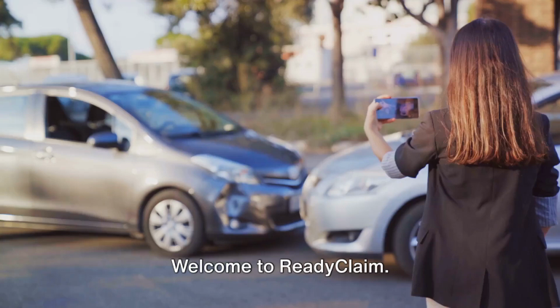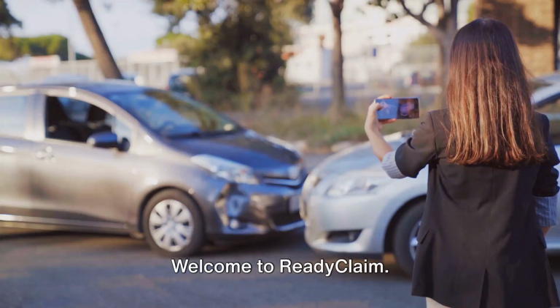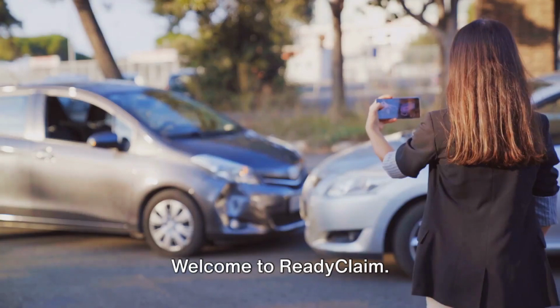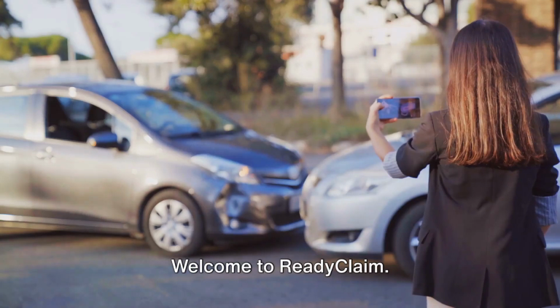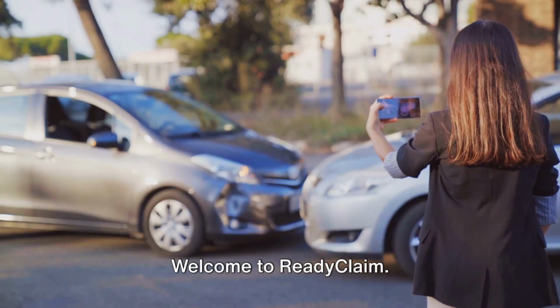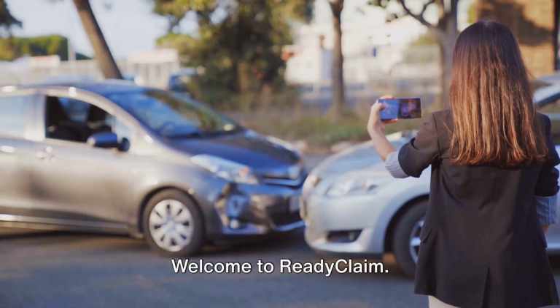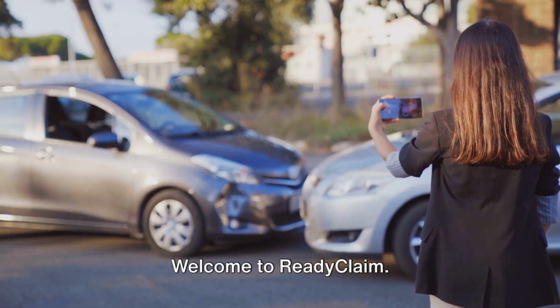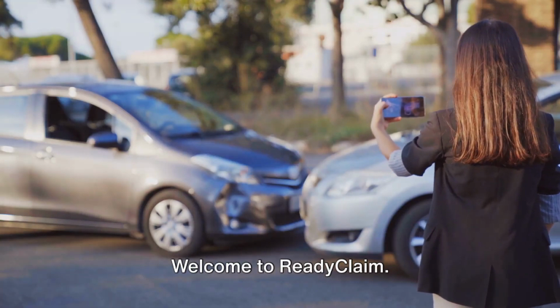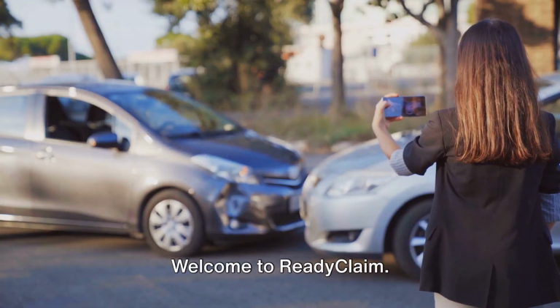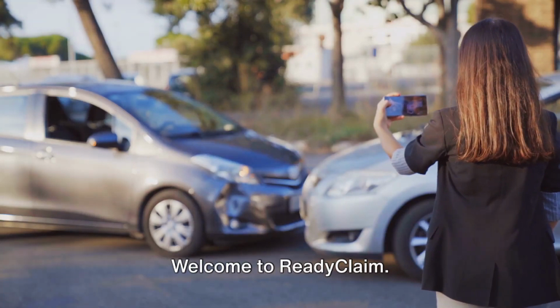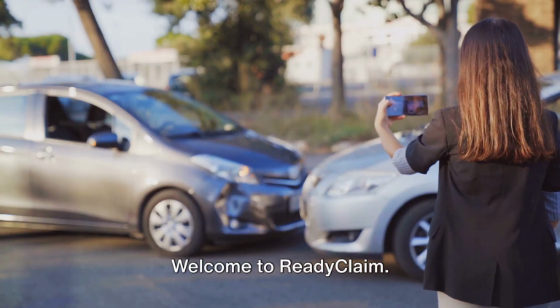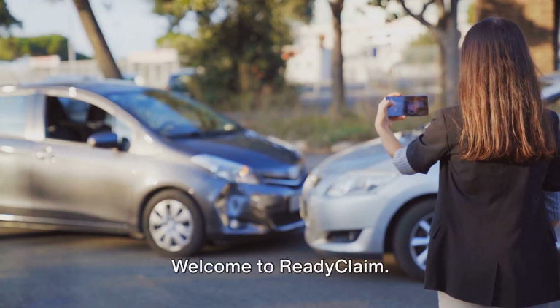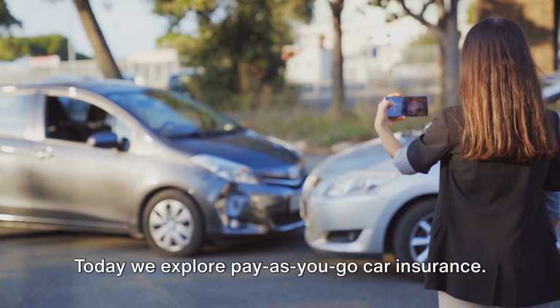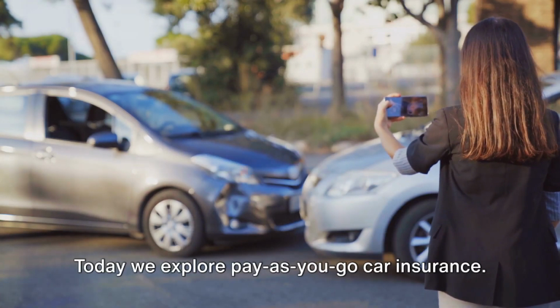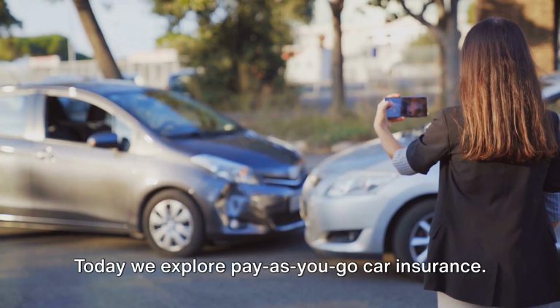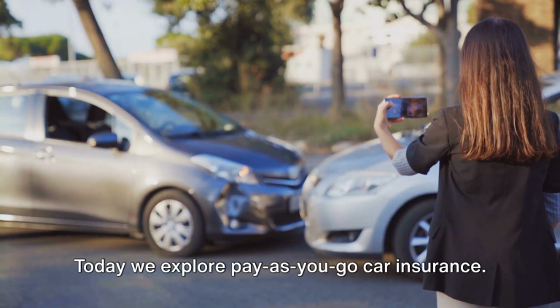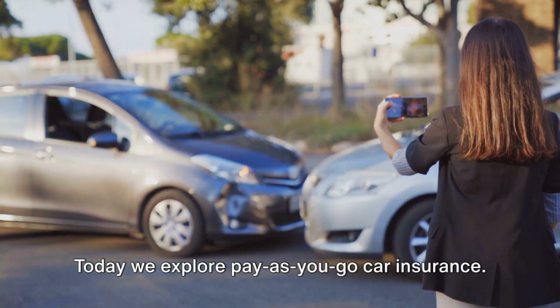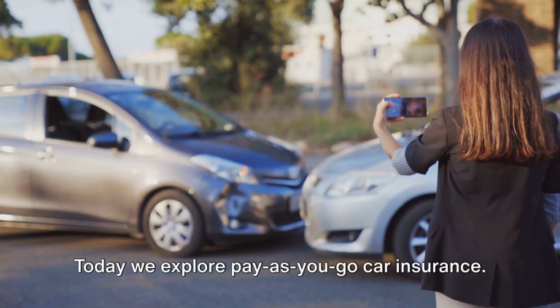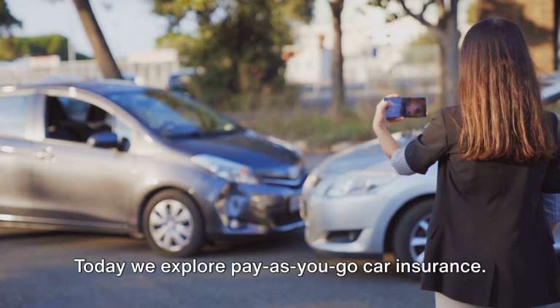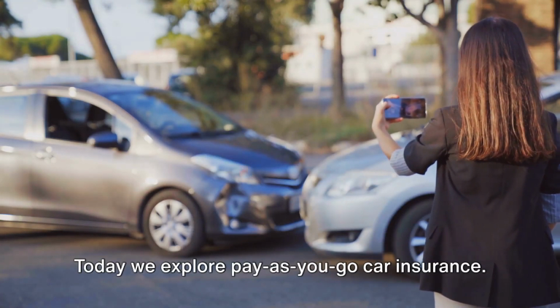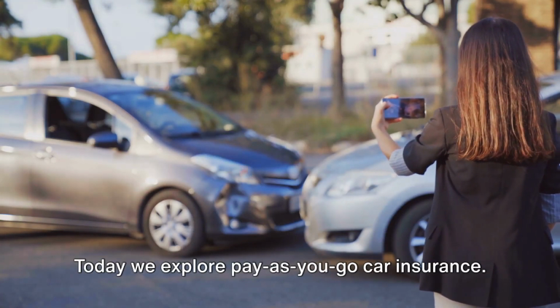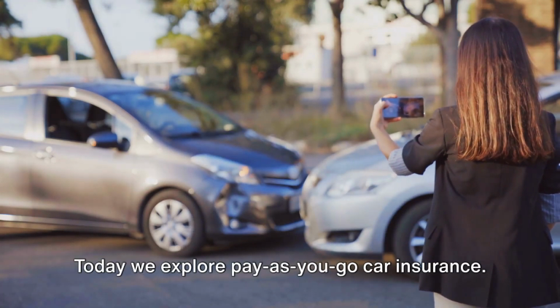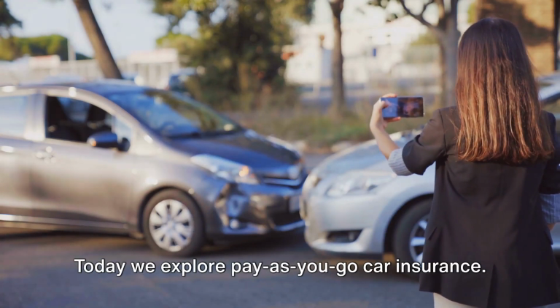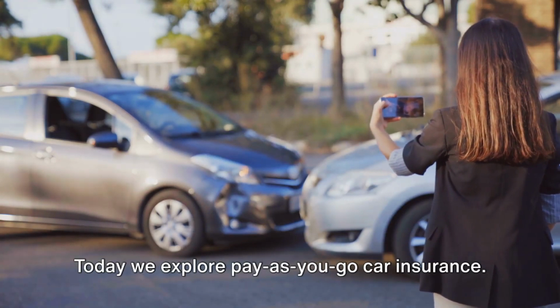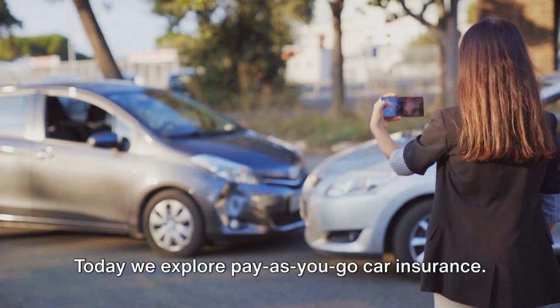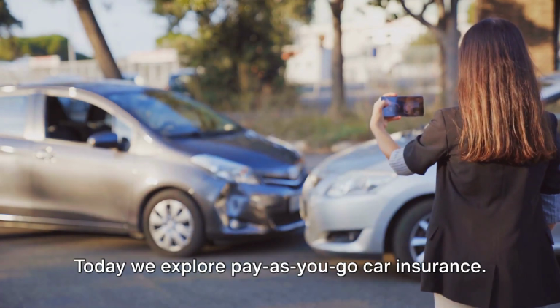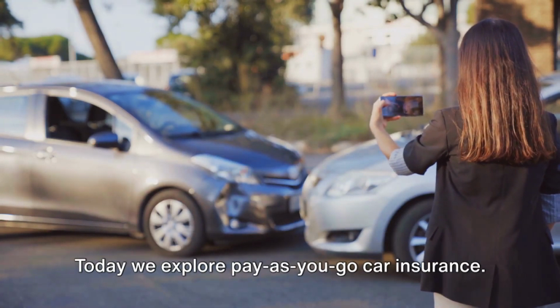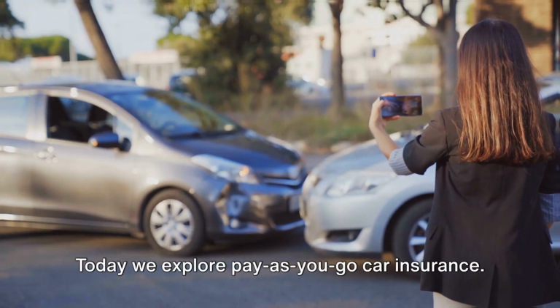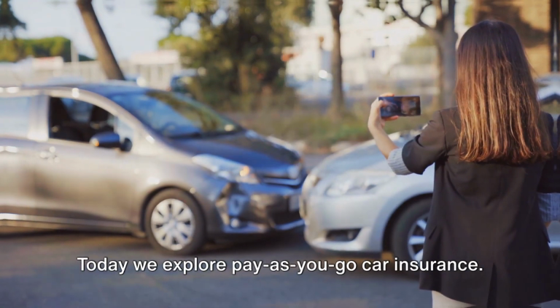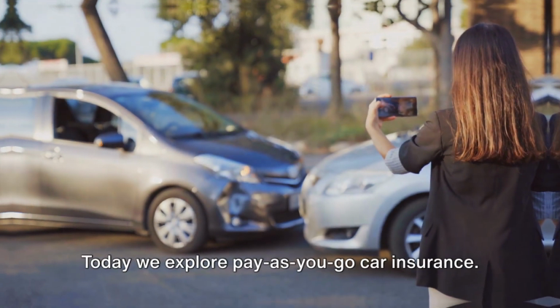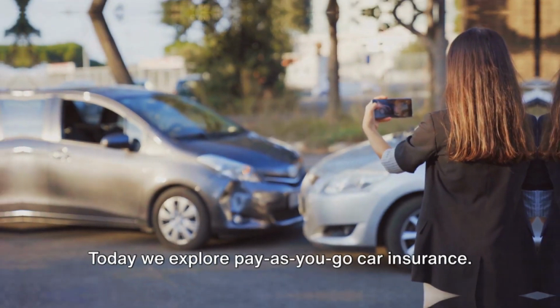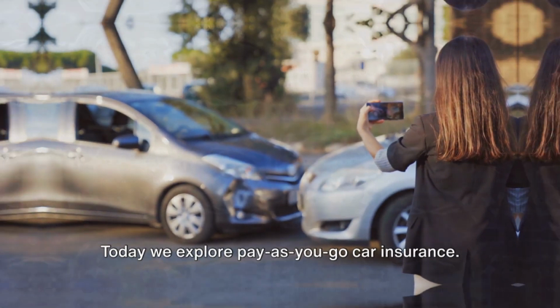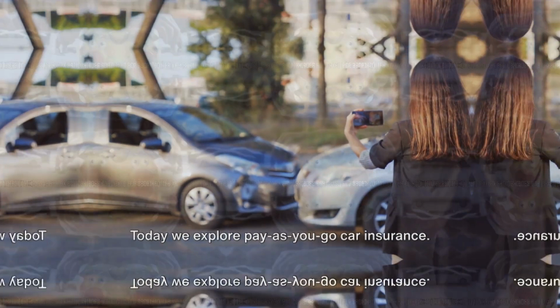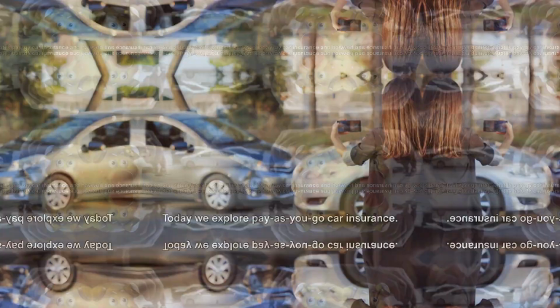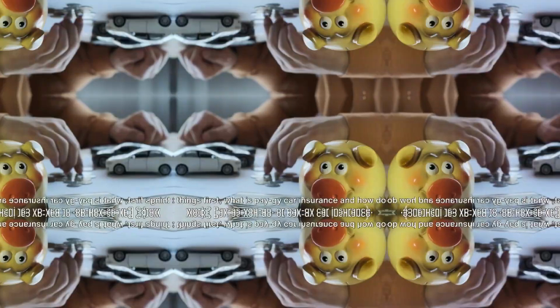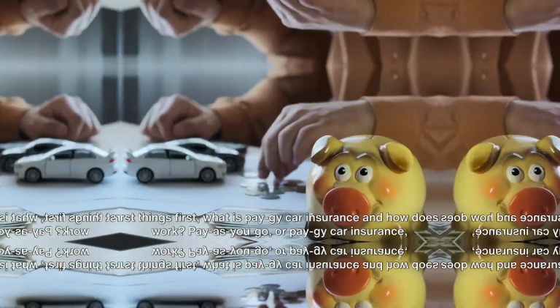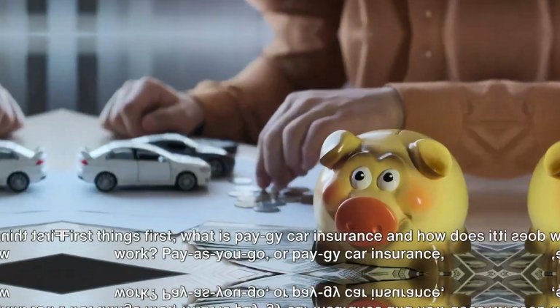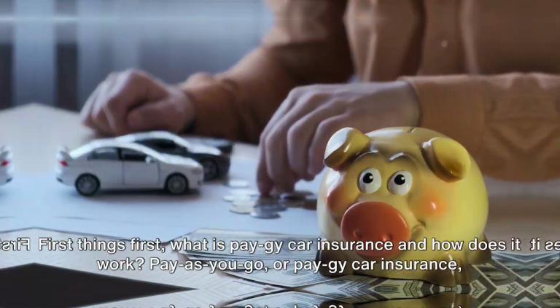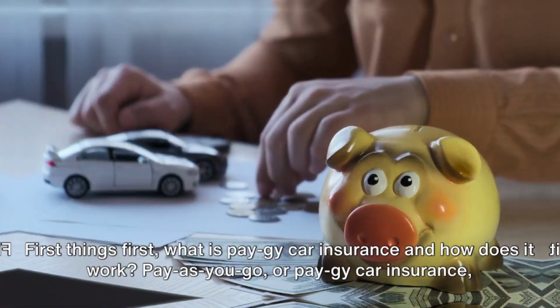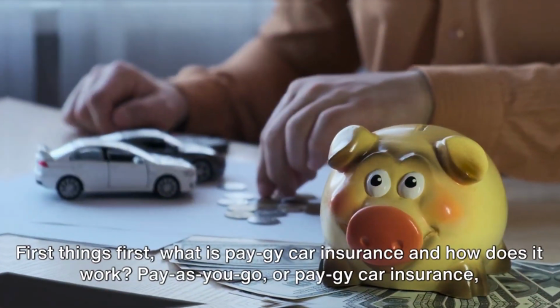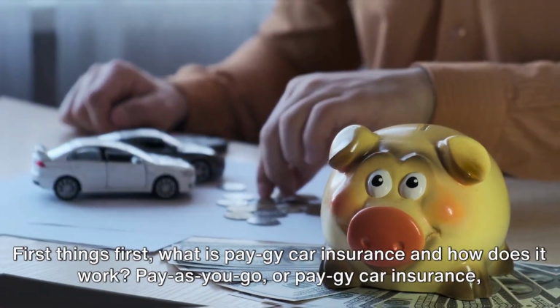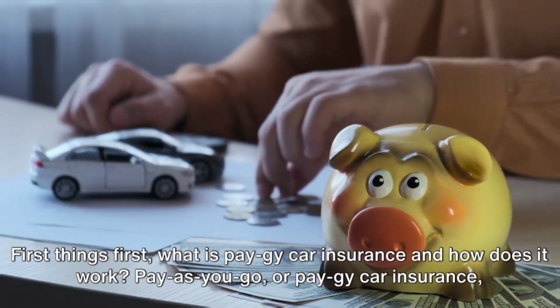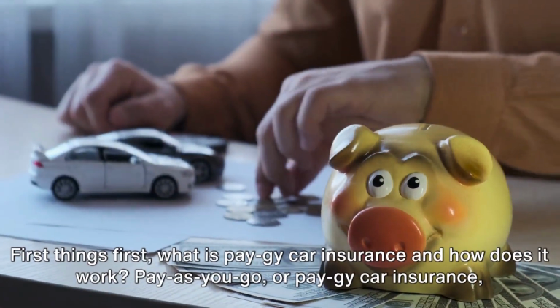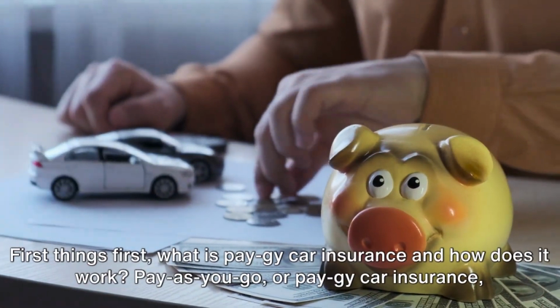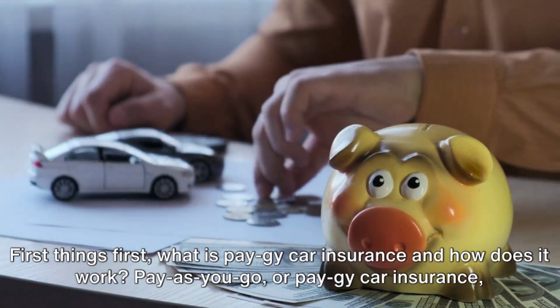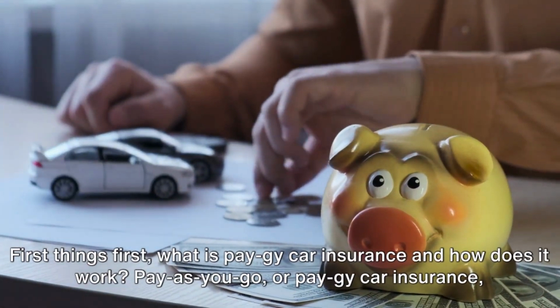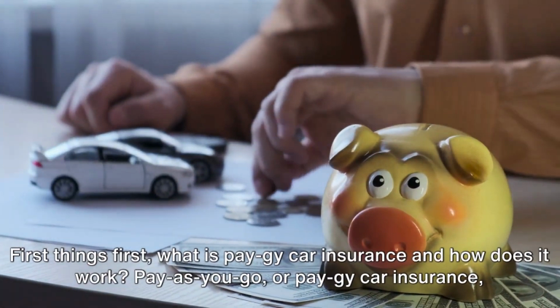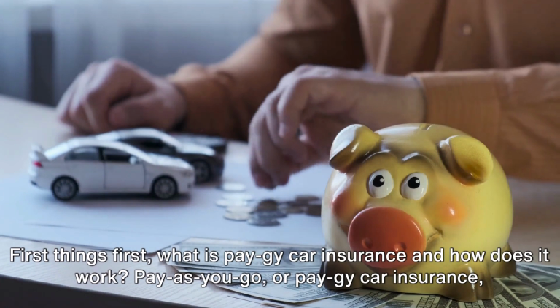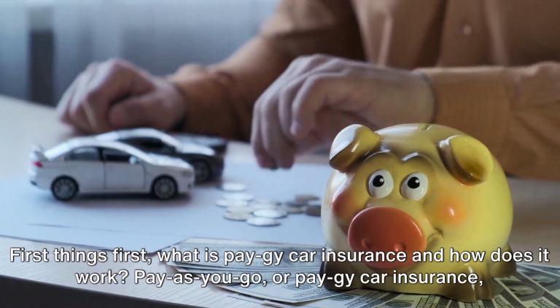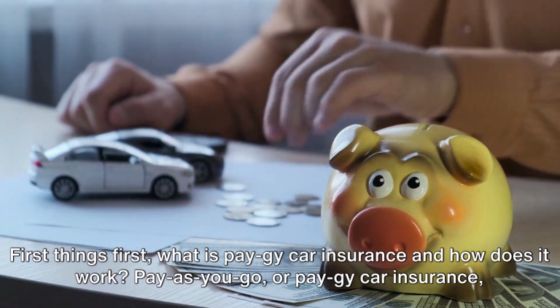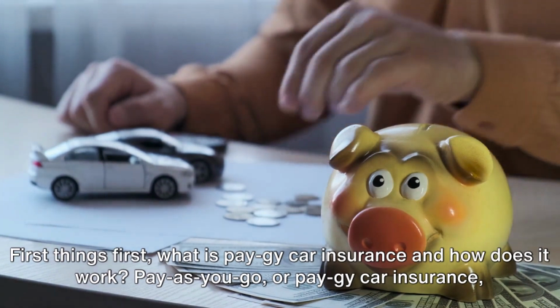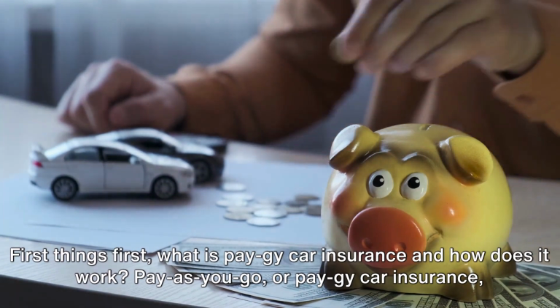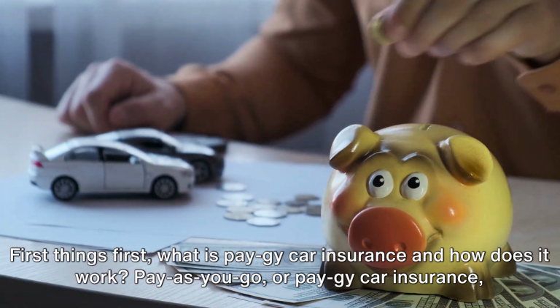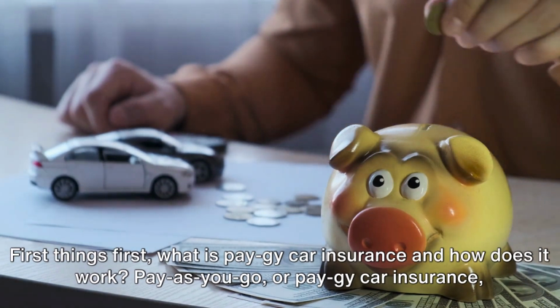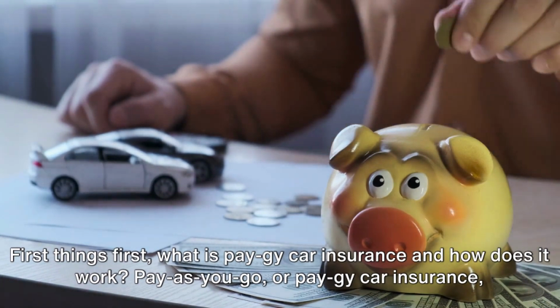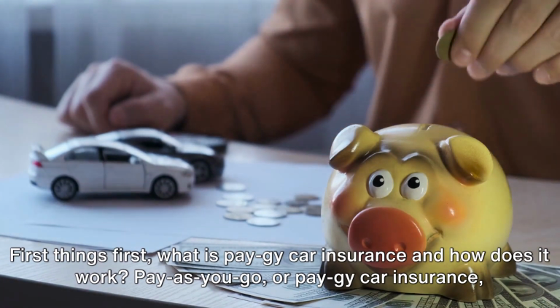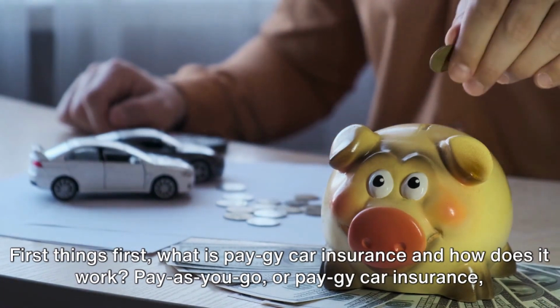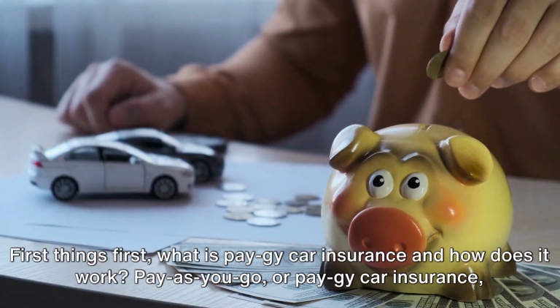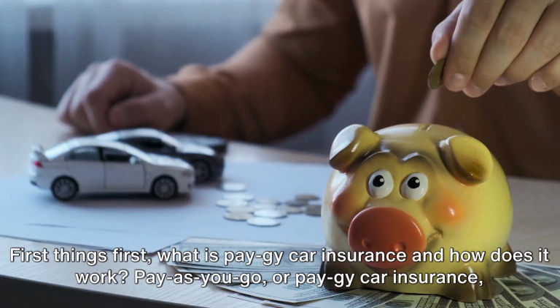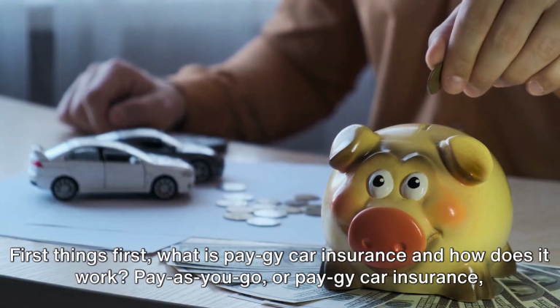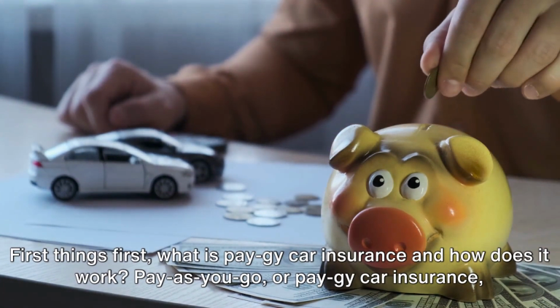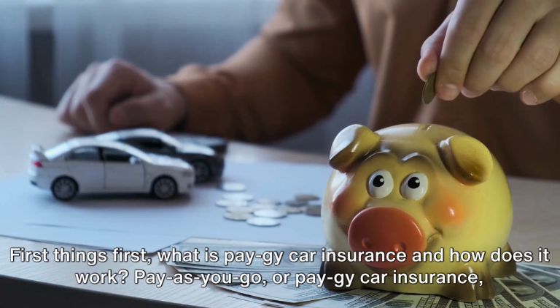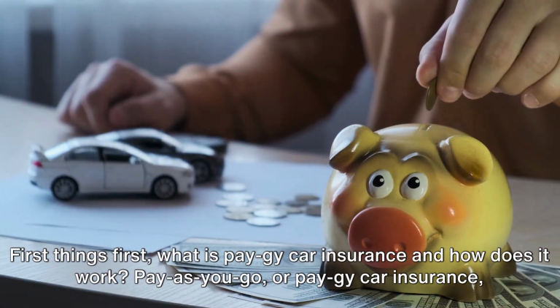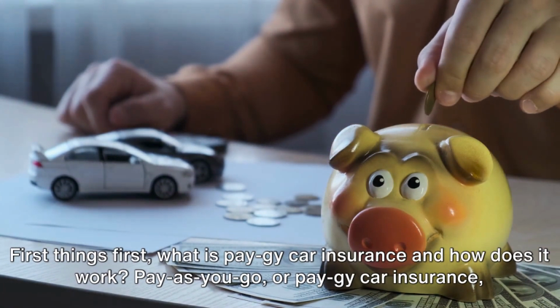Welcome to Ready Claim. Today we explore pay-as-you-go car insurance. First things first, what is pay-as-you-go car insurance and how does it work?